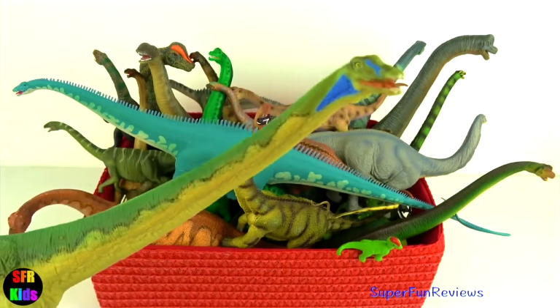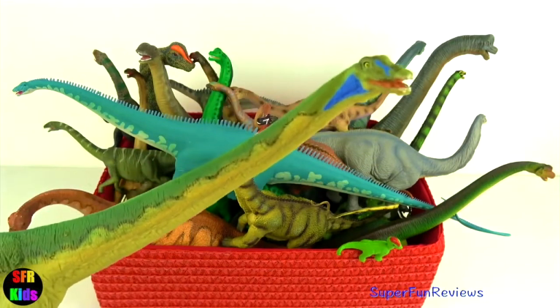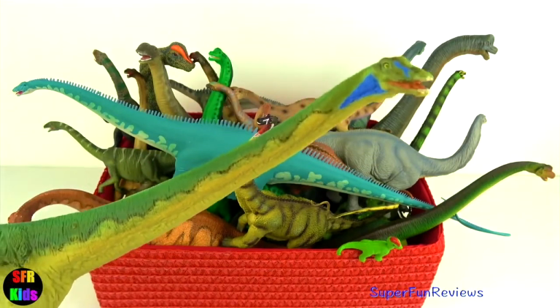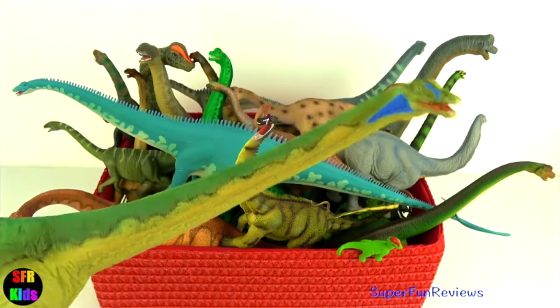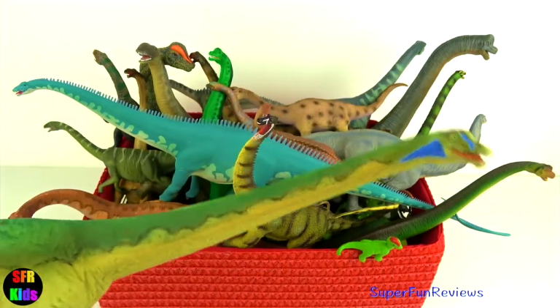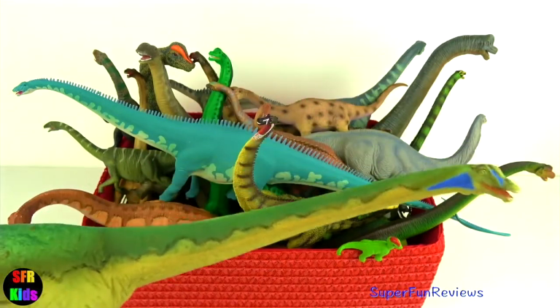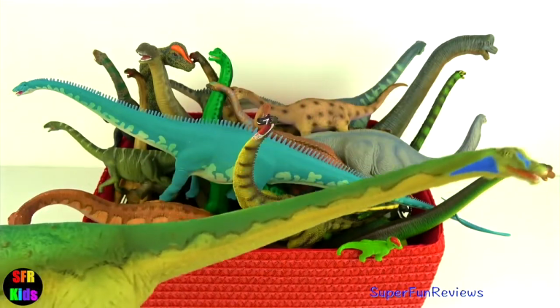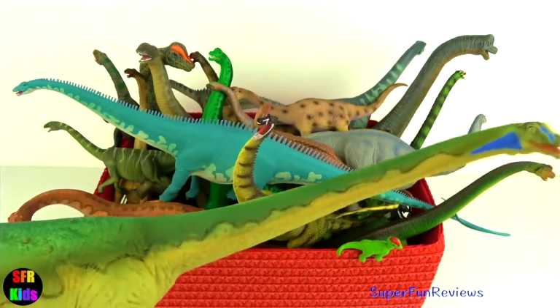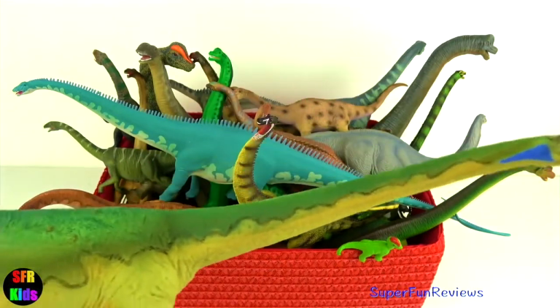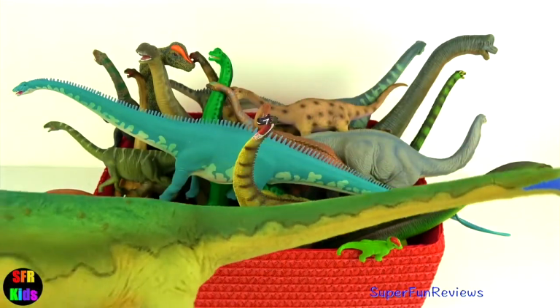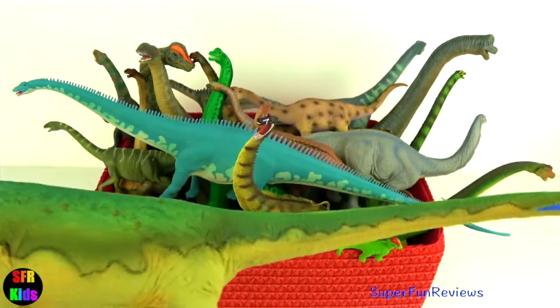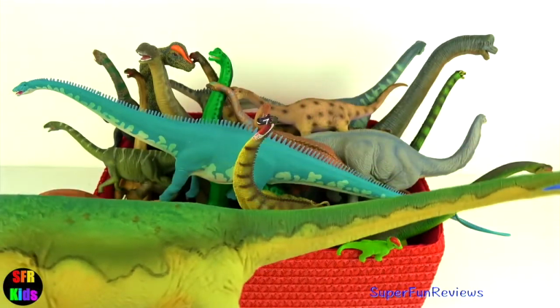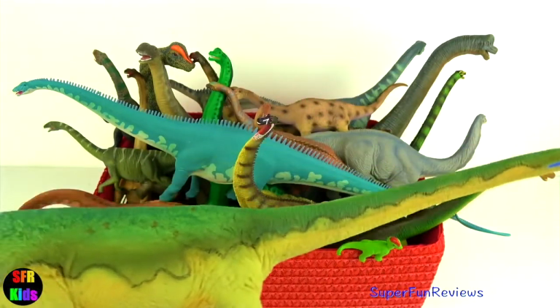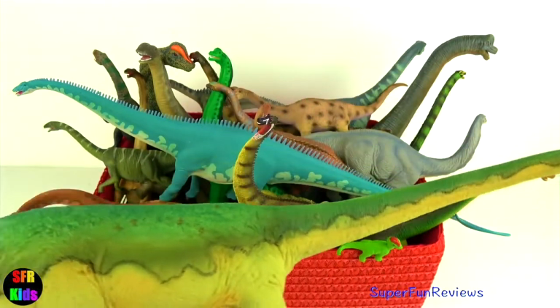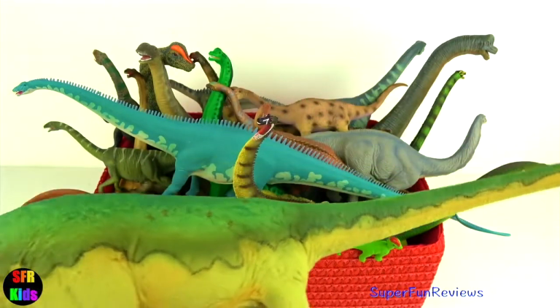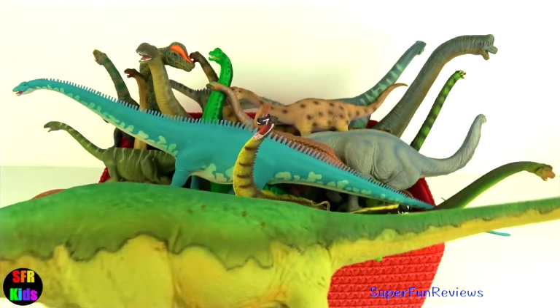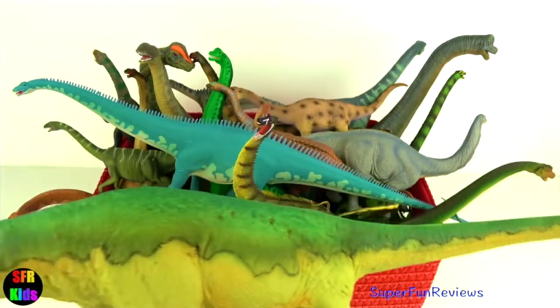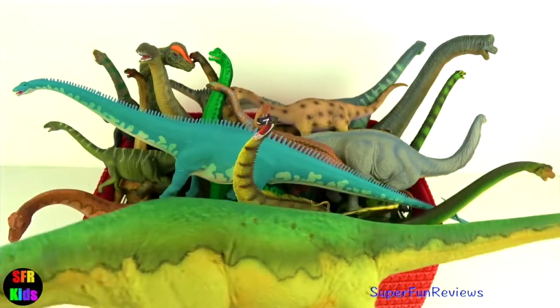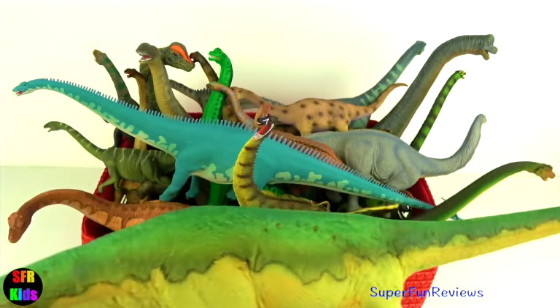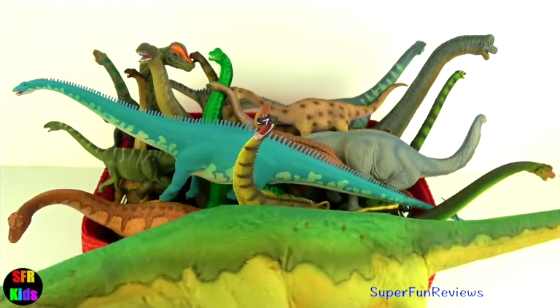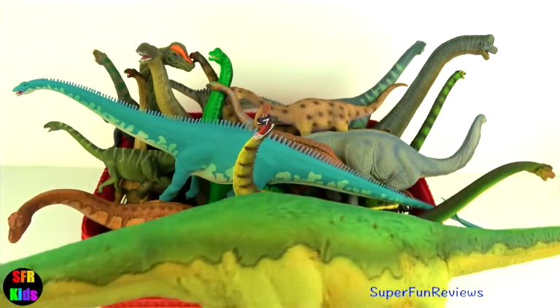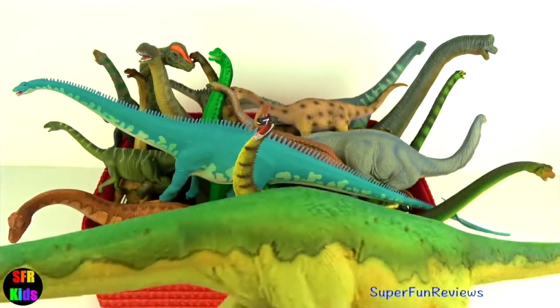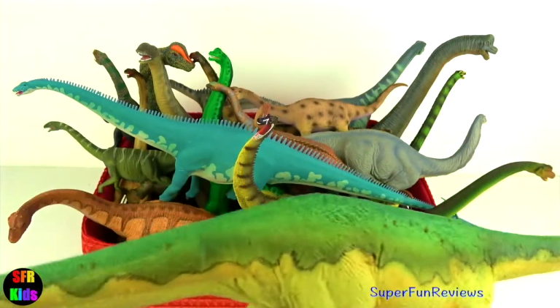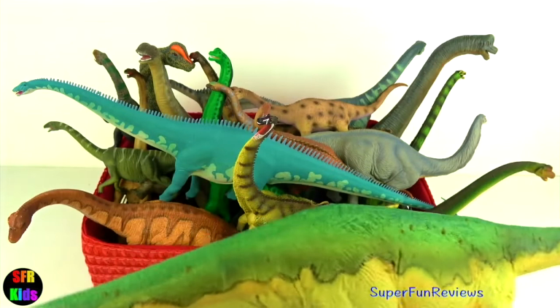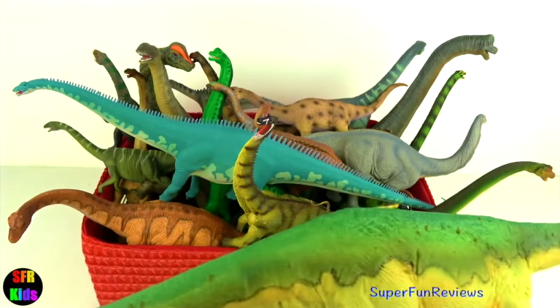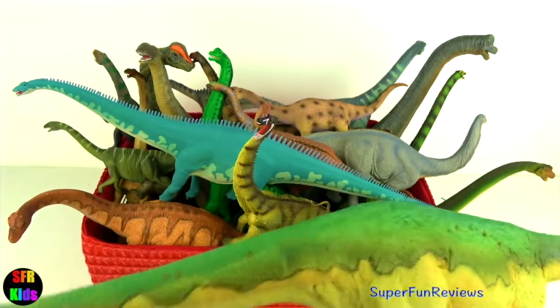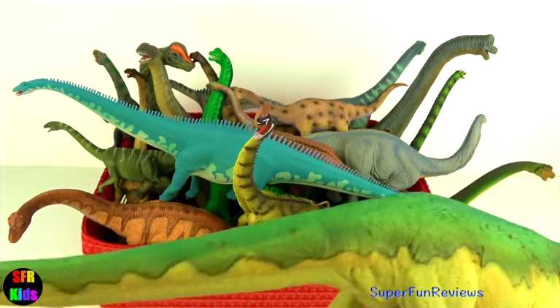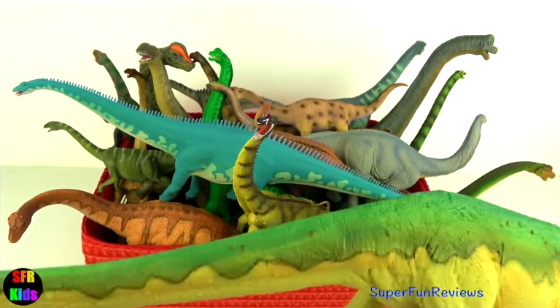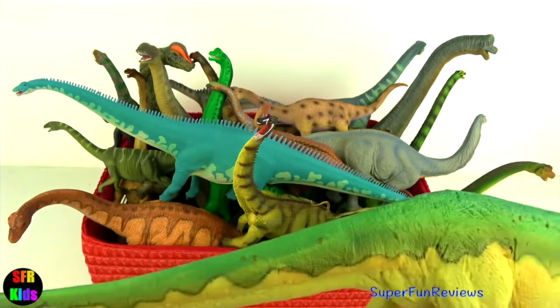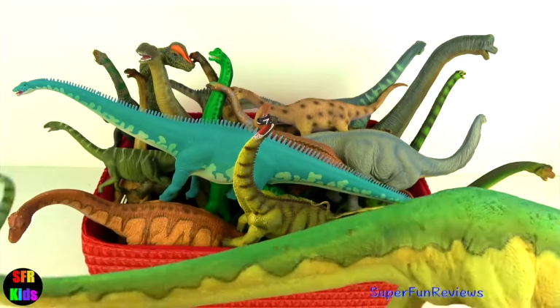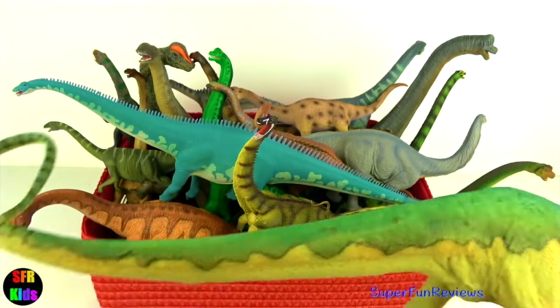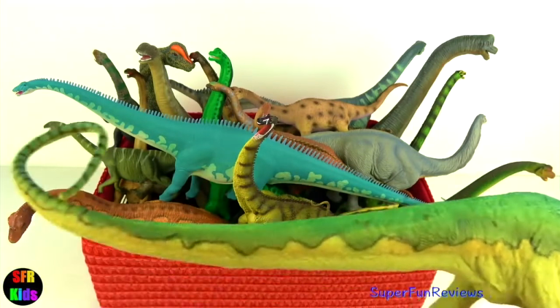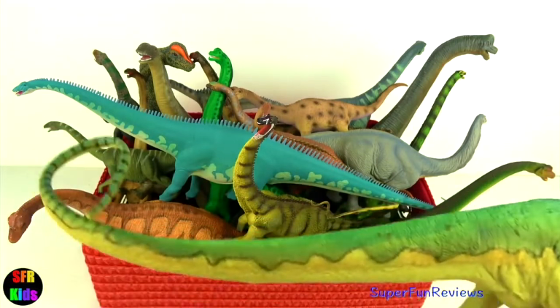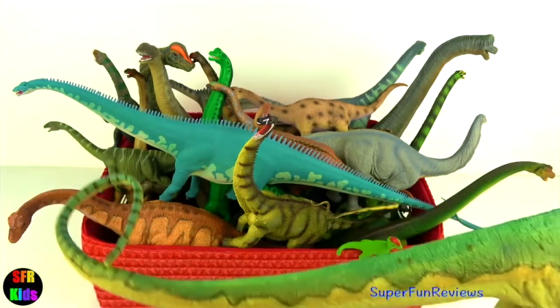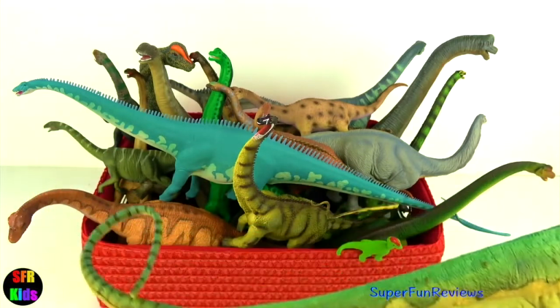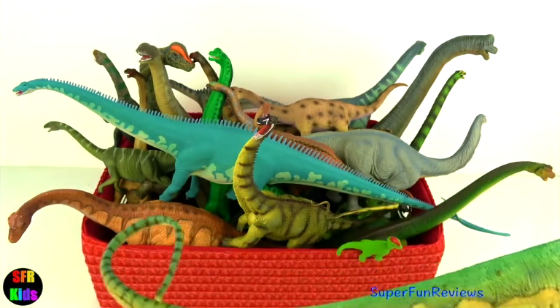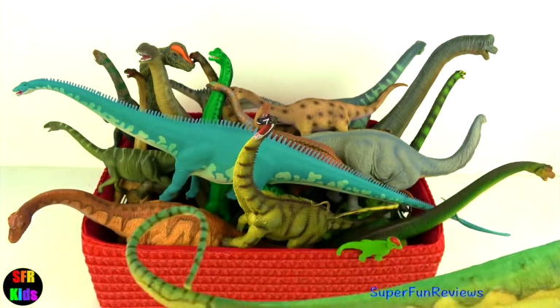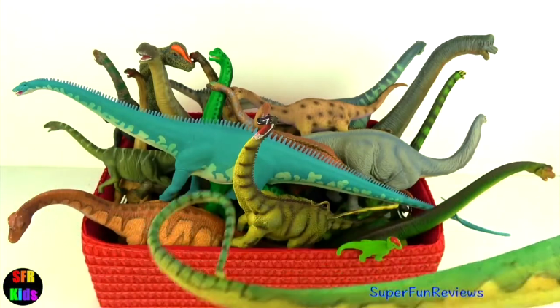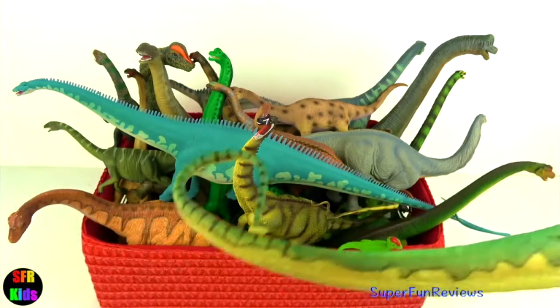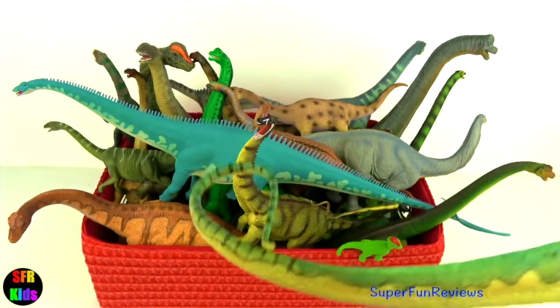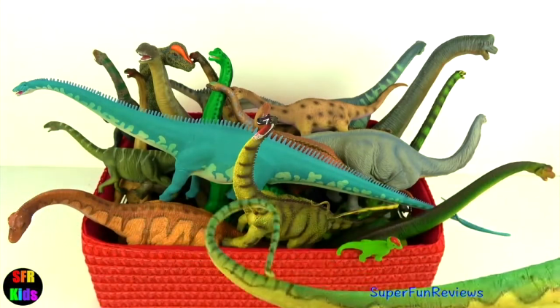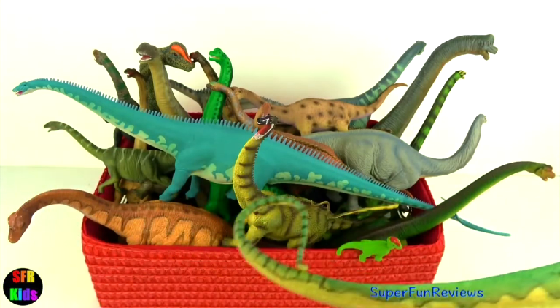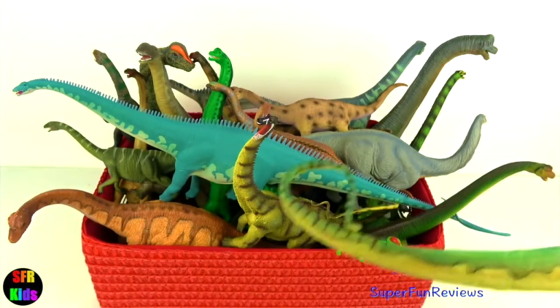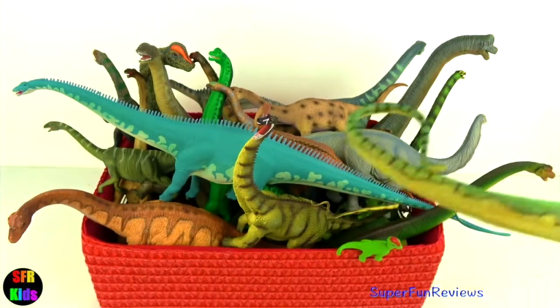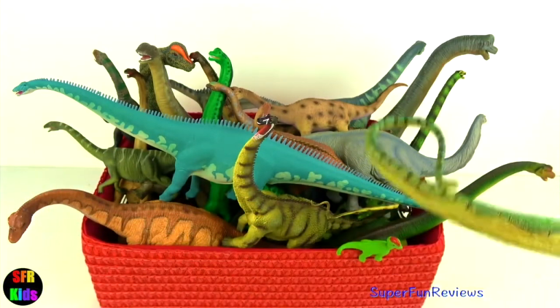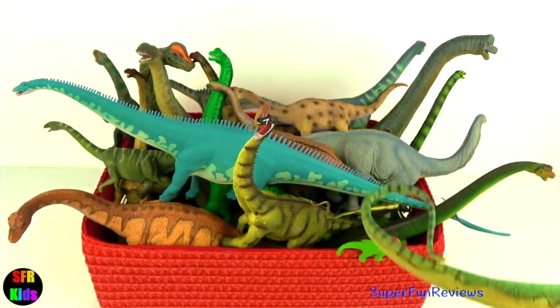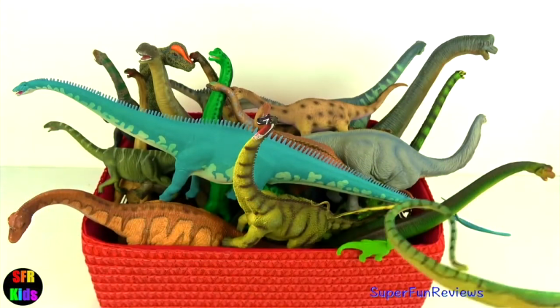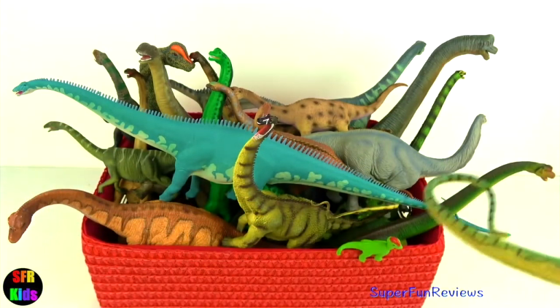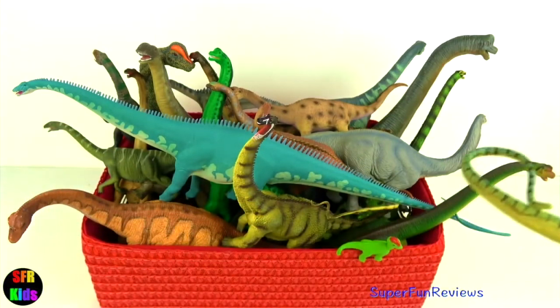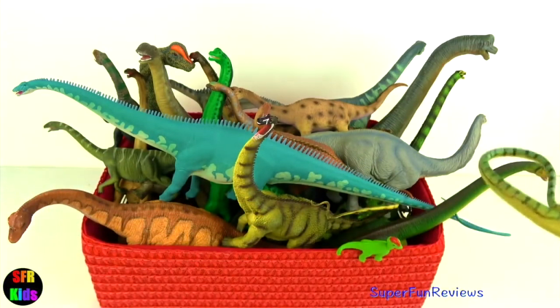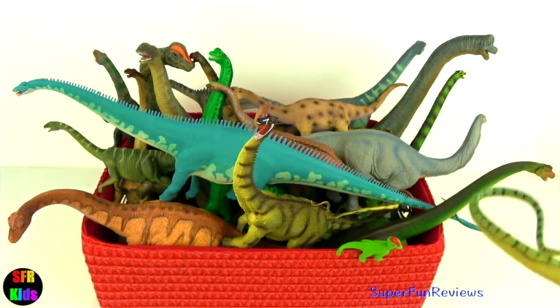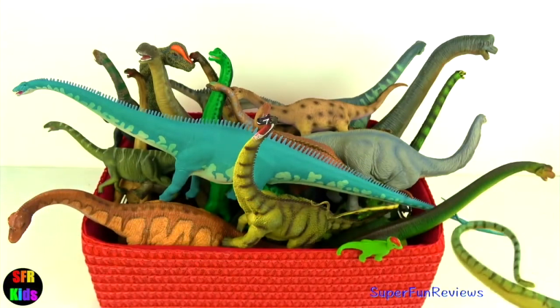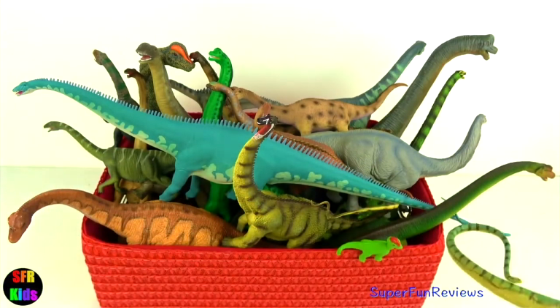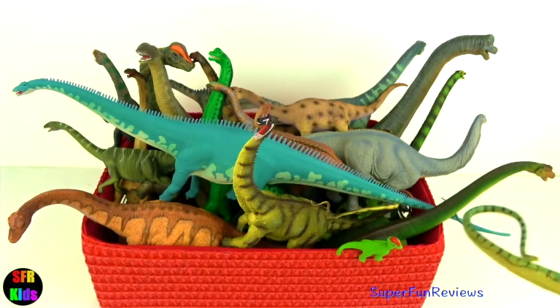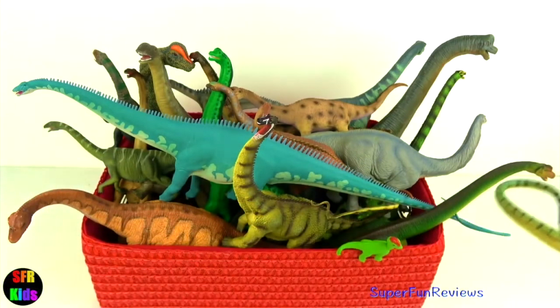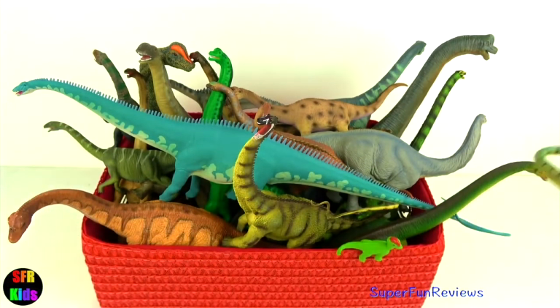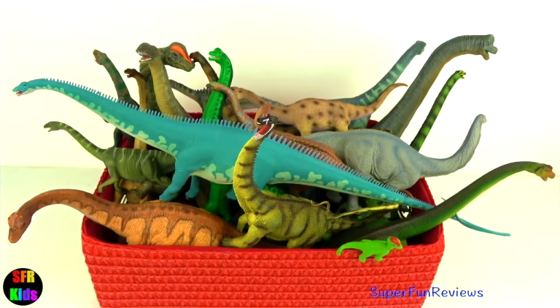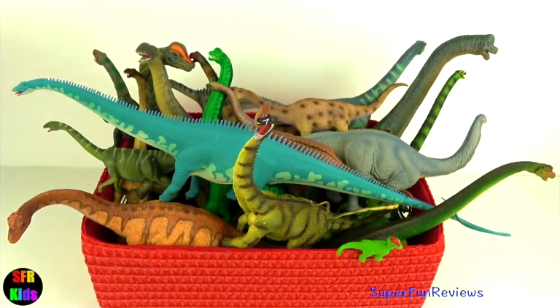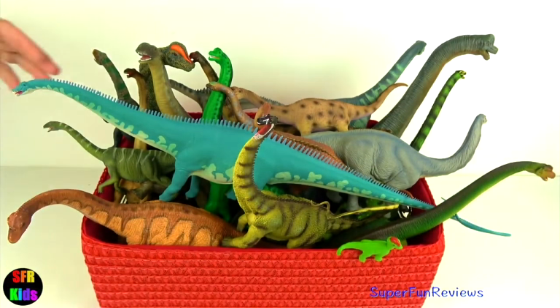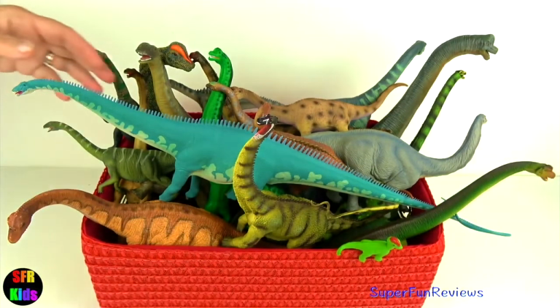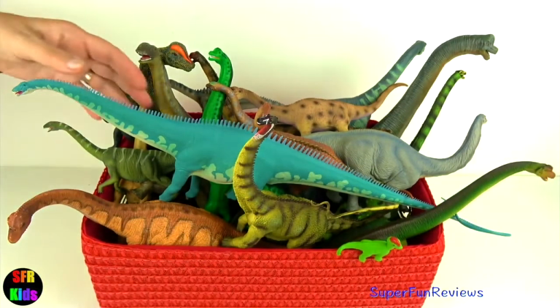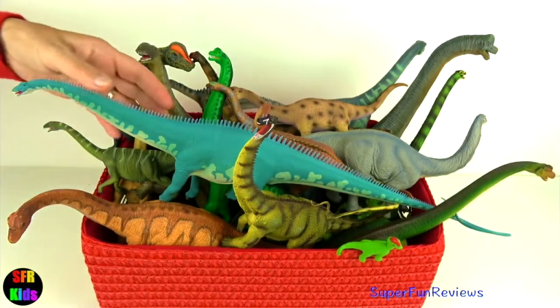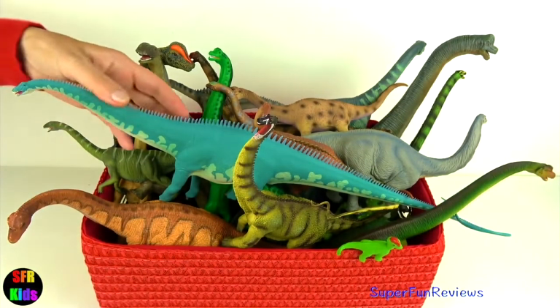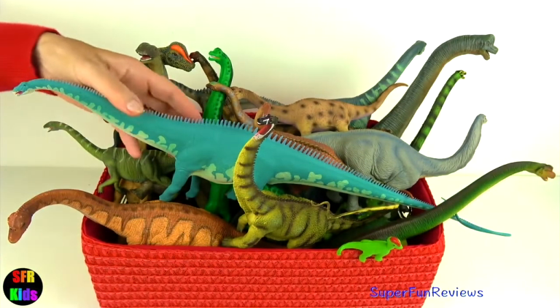Subscribe and give a thumbs up if you like sauropods. There's a fun ending on today's video.